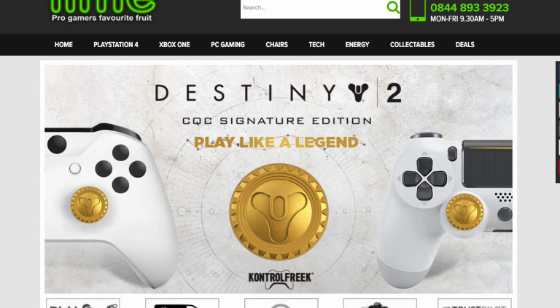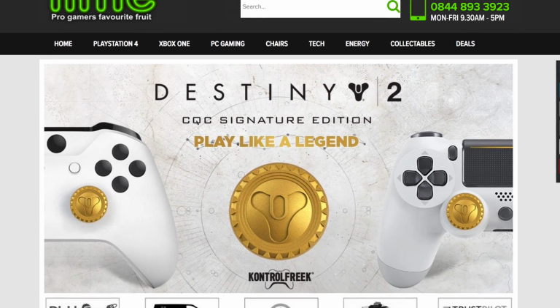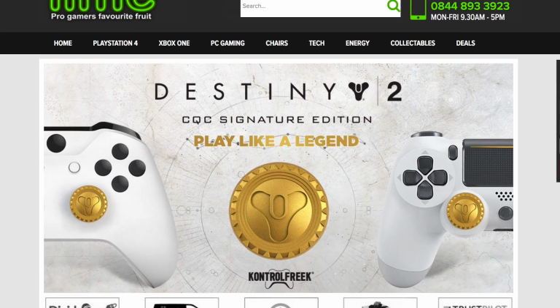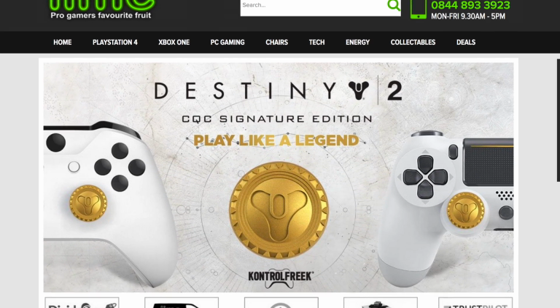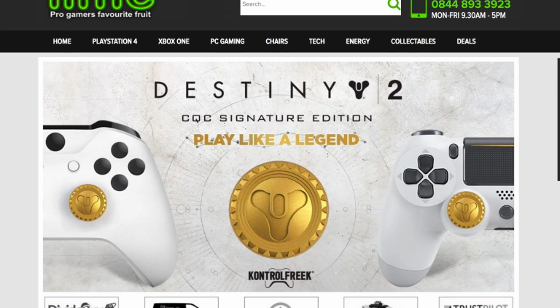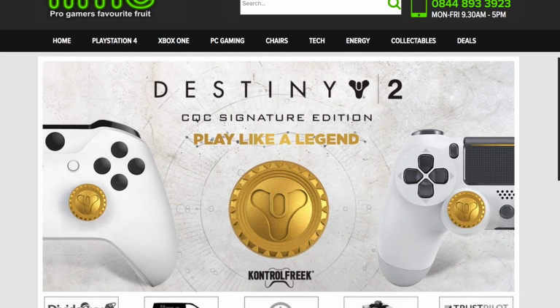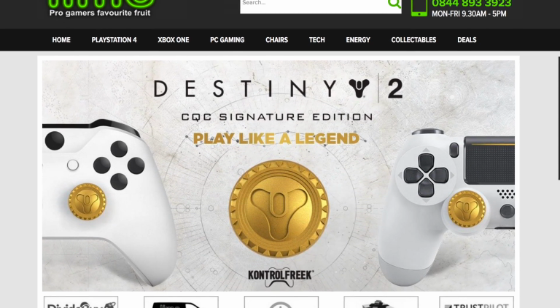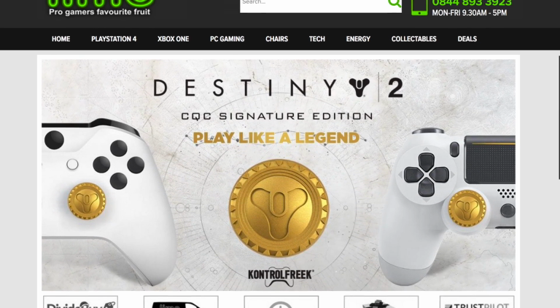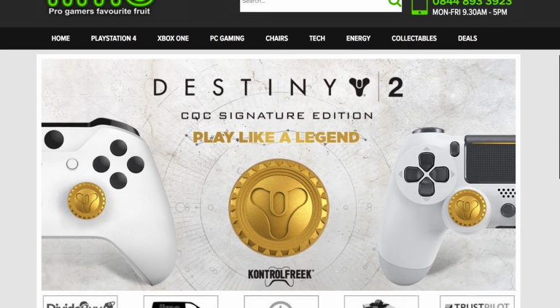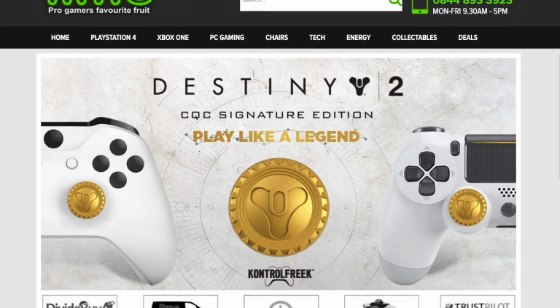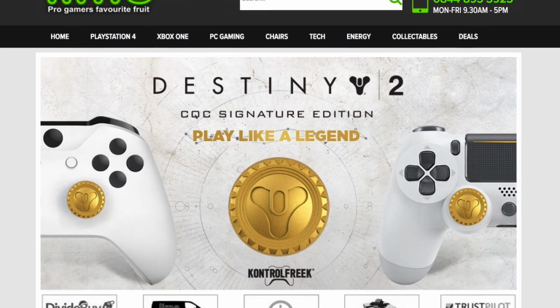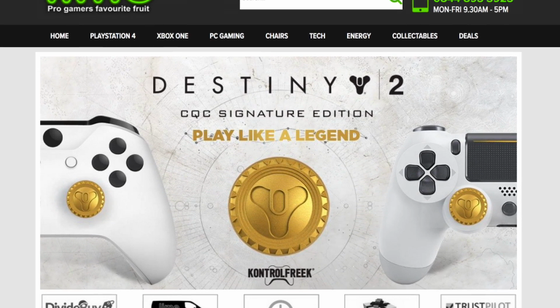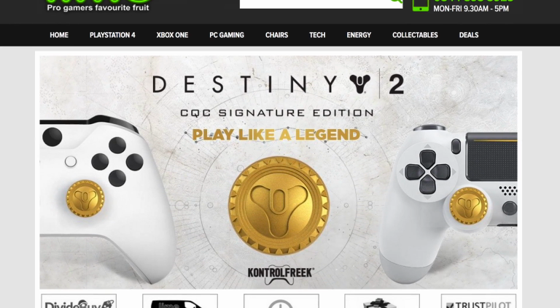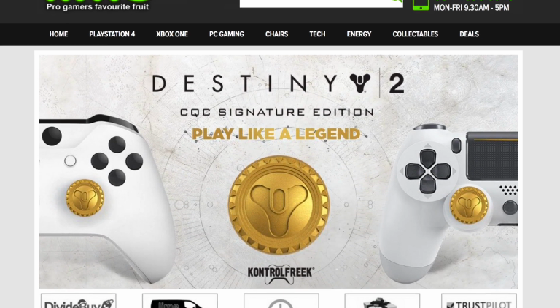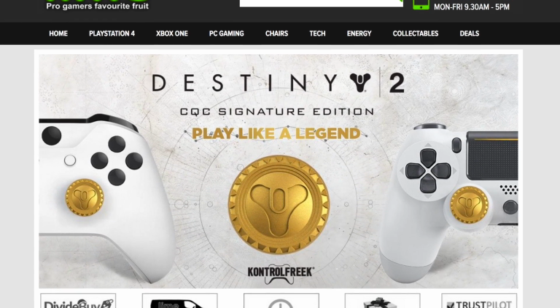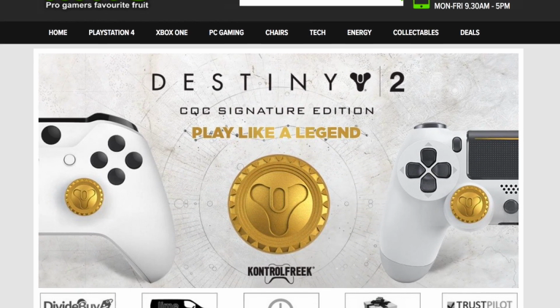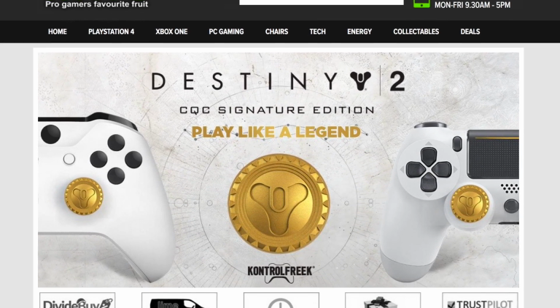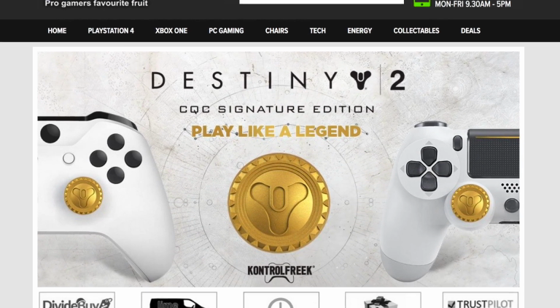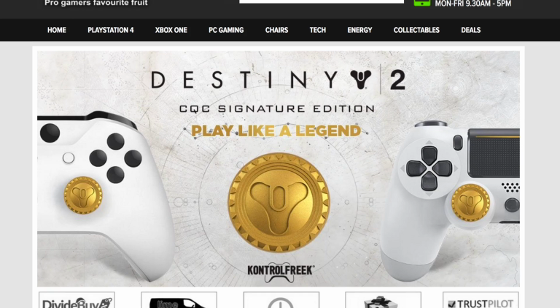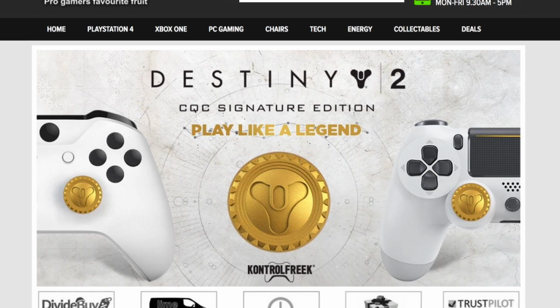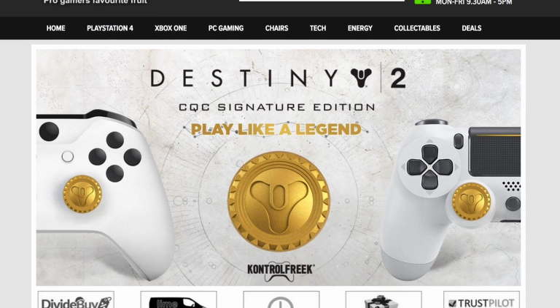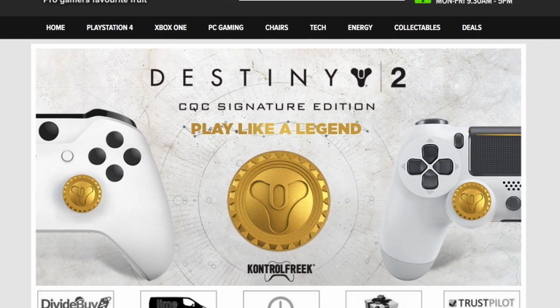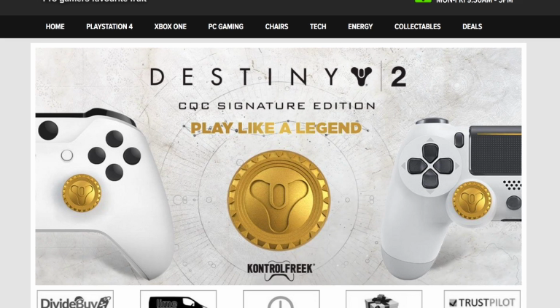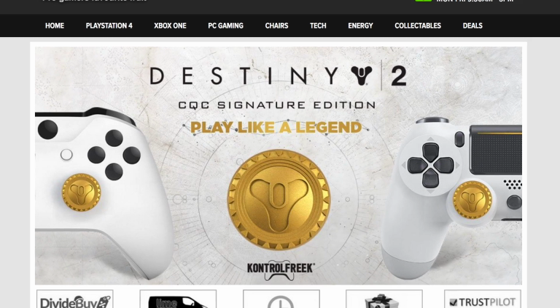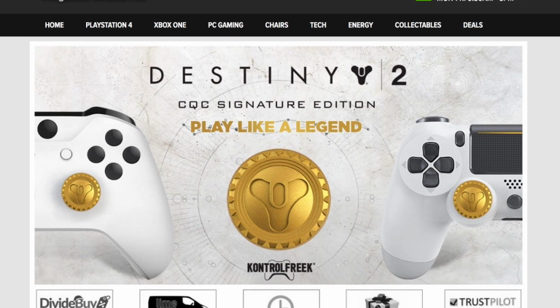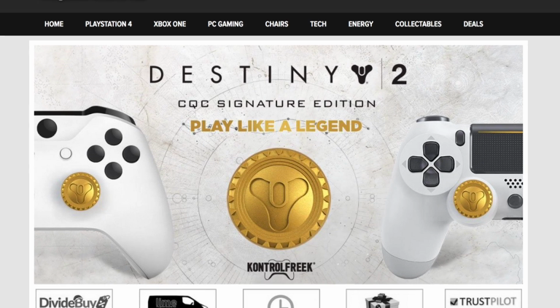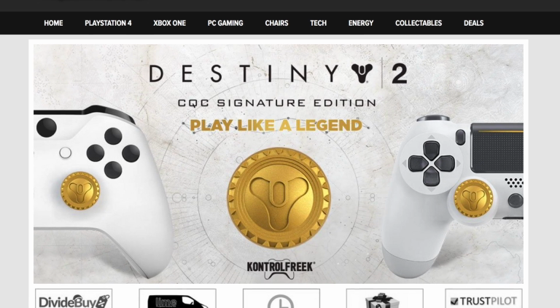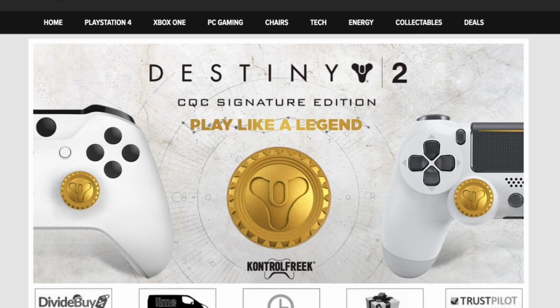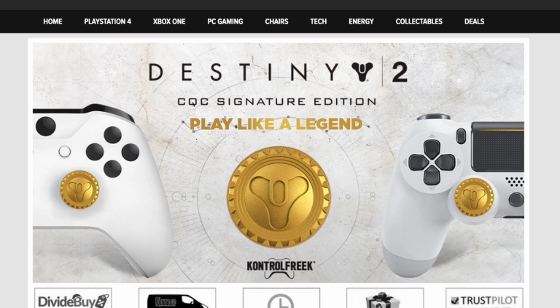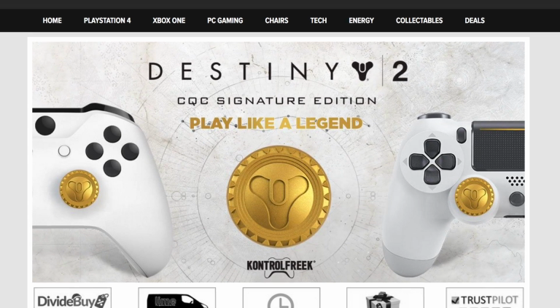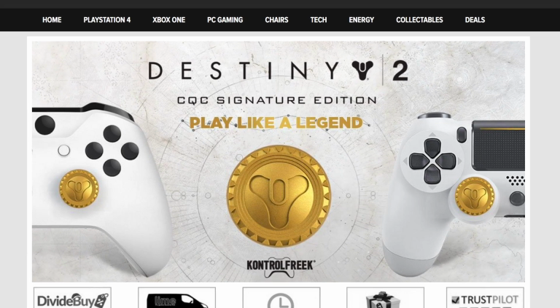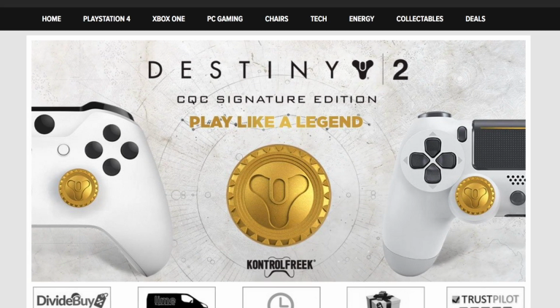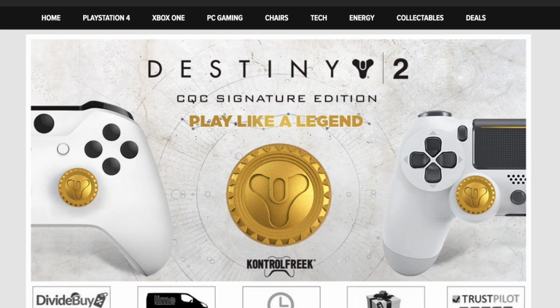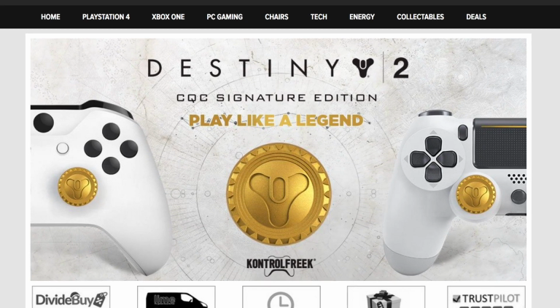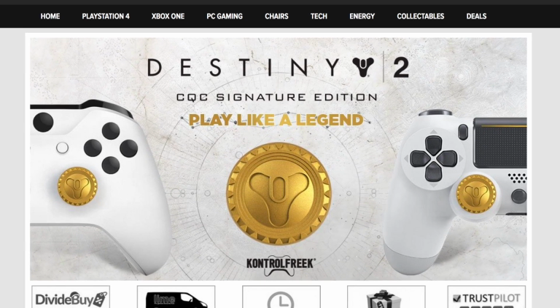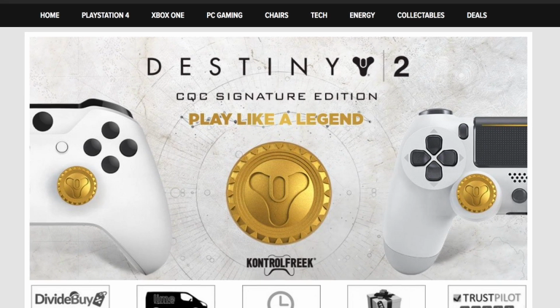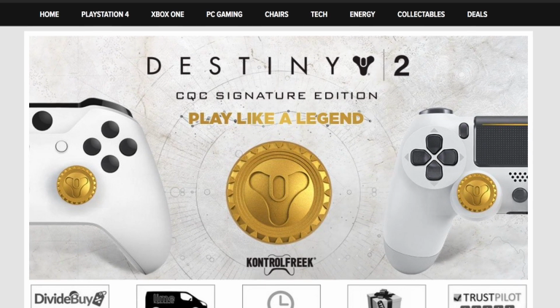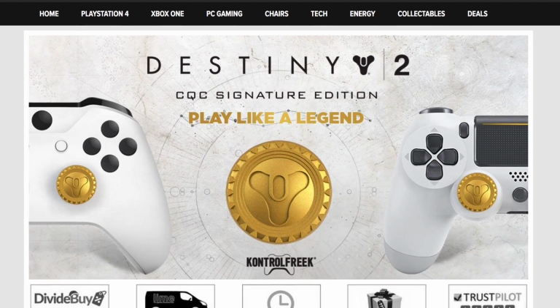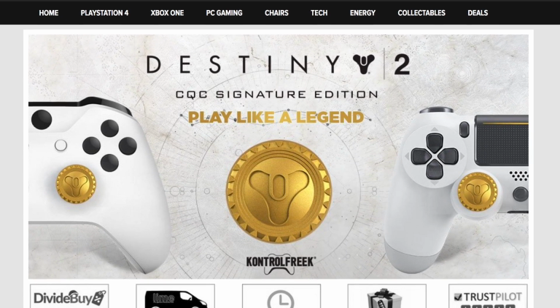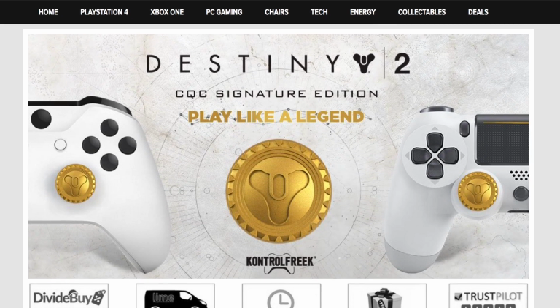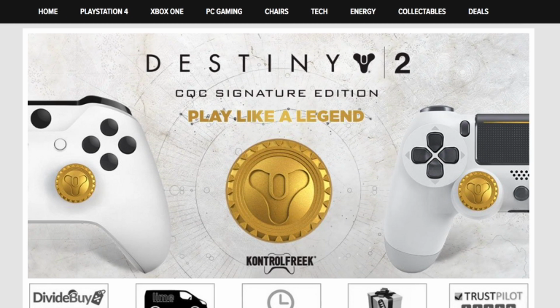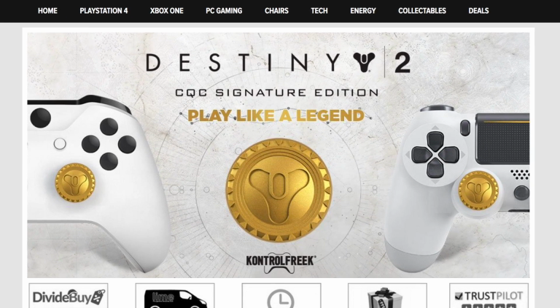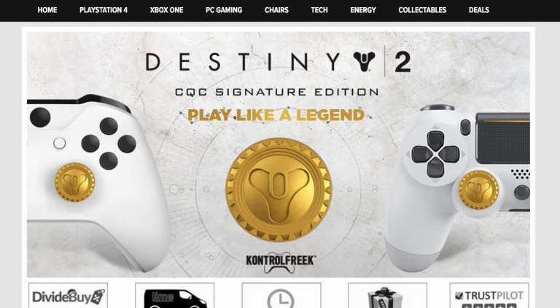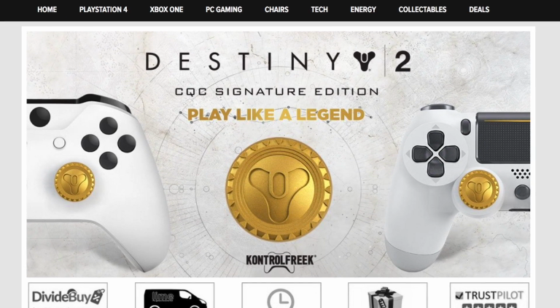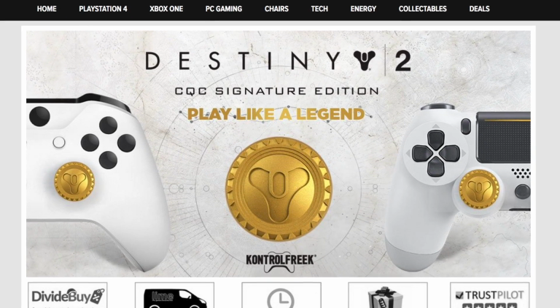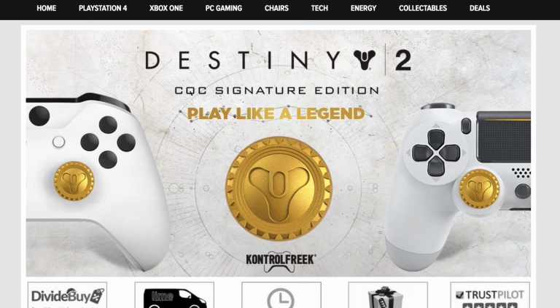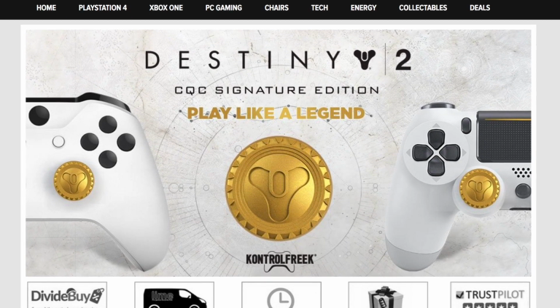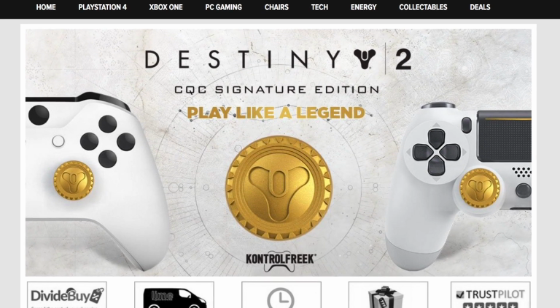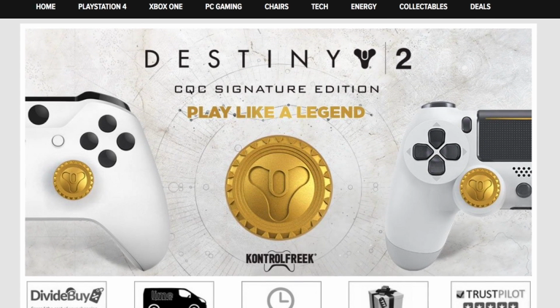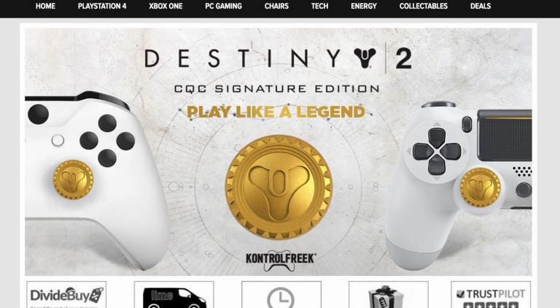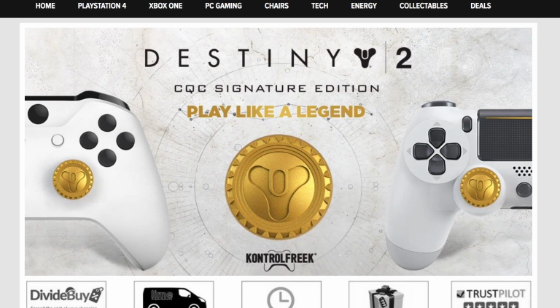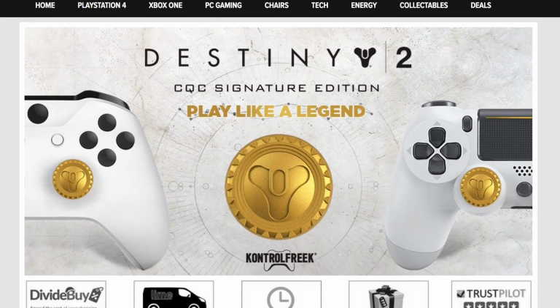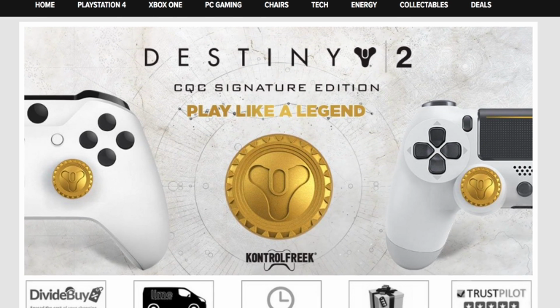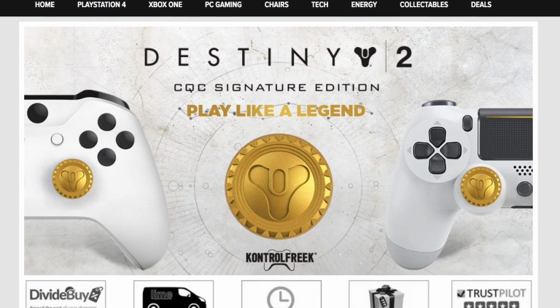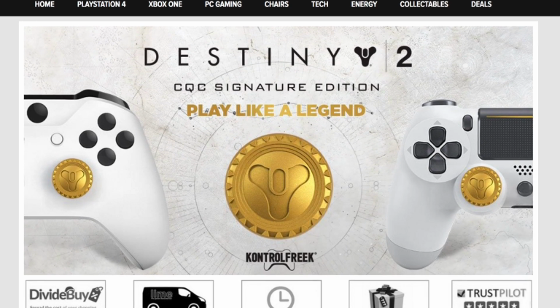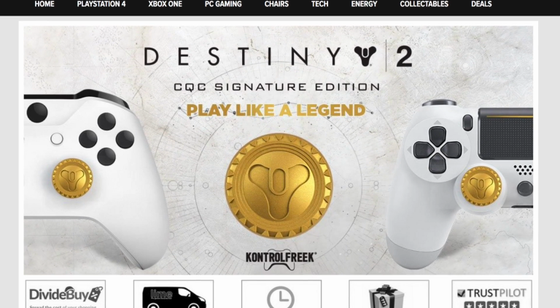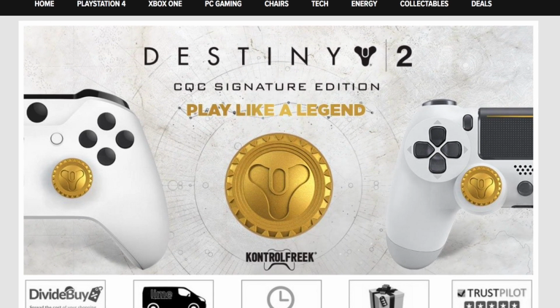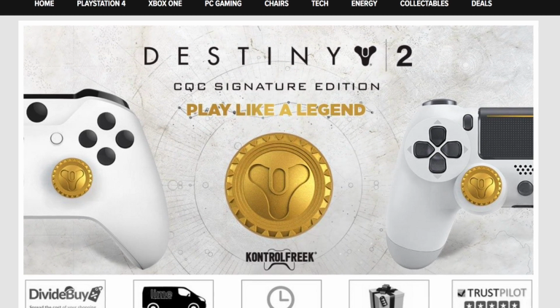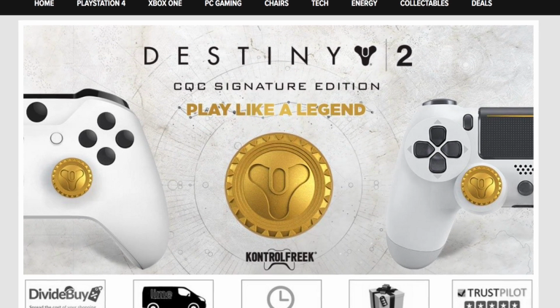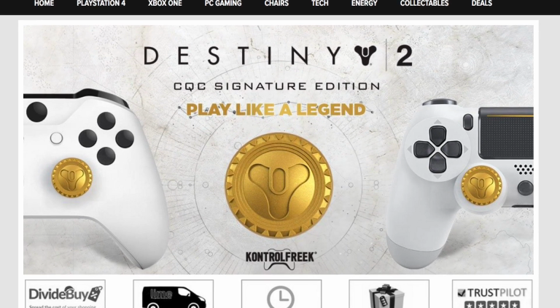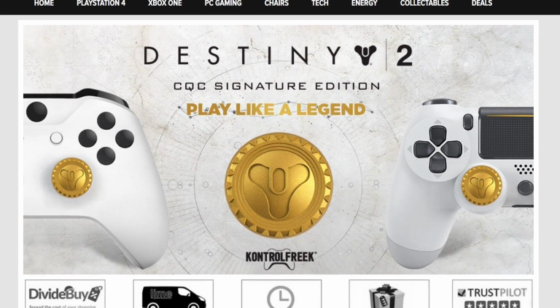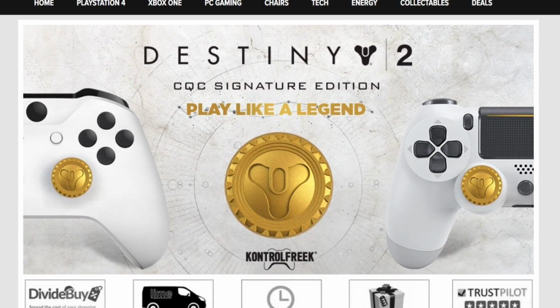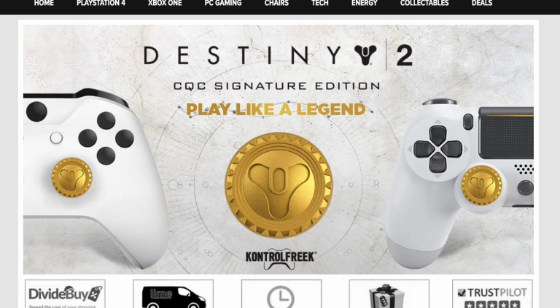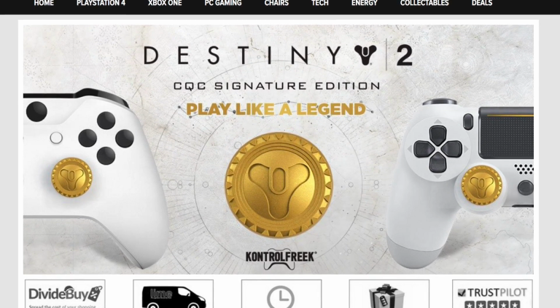You can find these and loads of other cool gaming accessories on their website, including products from Razer, Astro, Scuff, and many more.